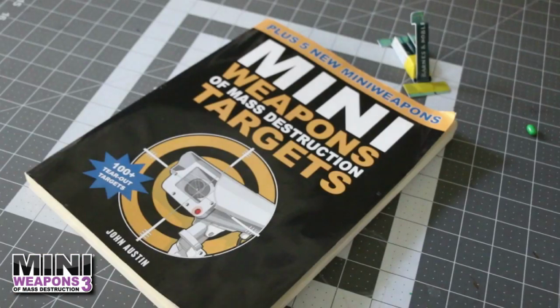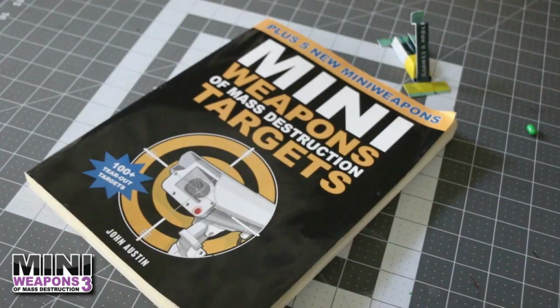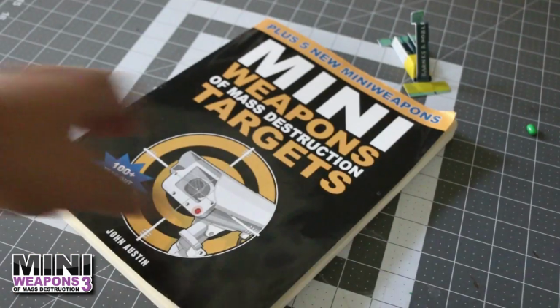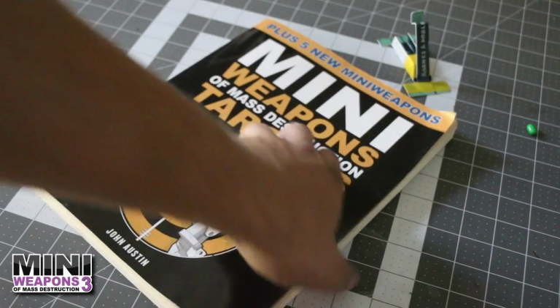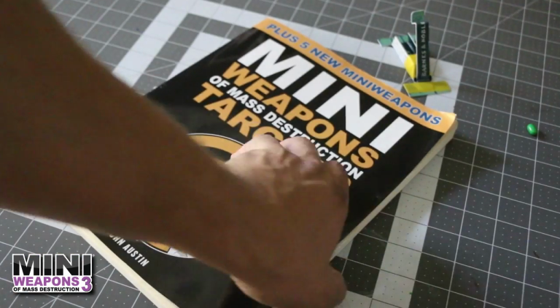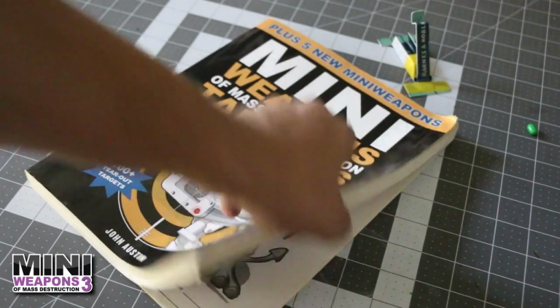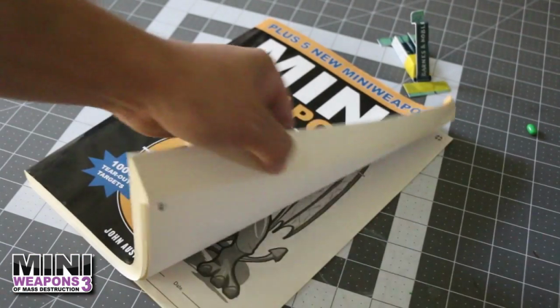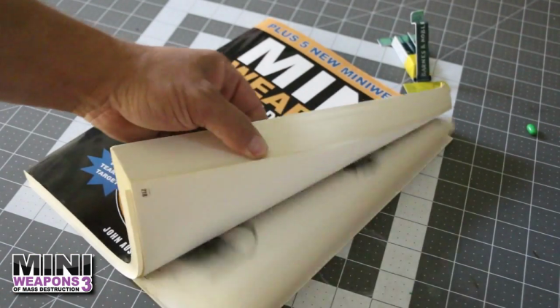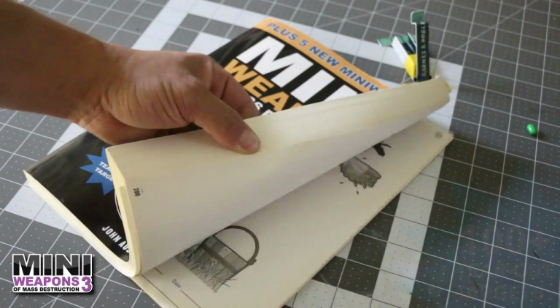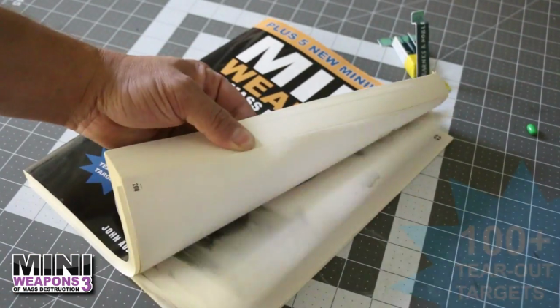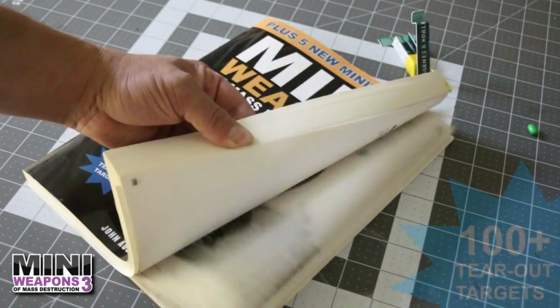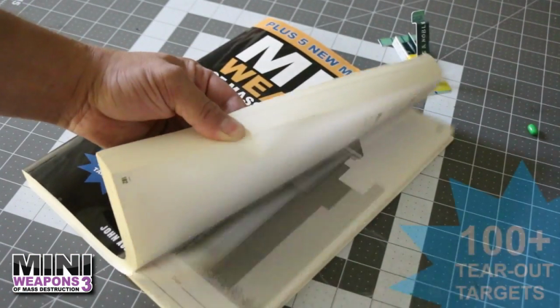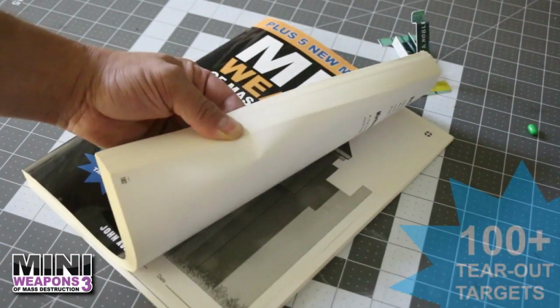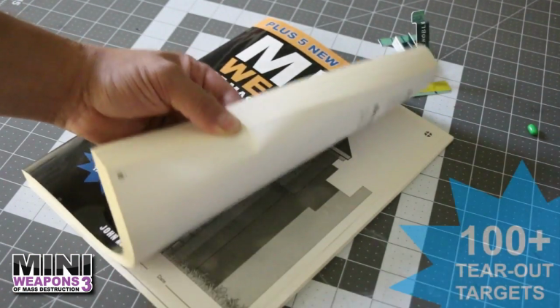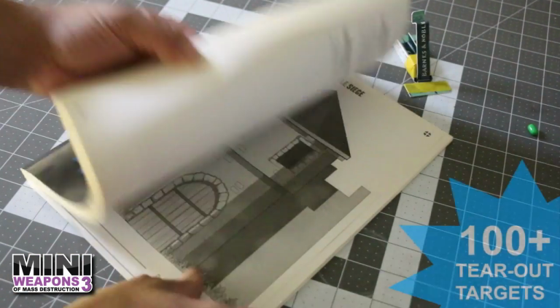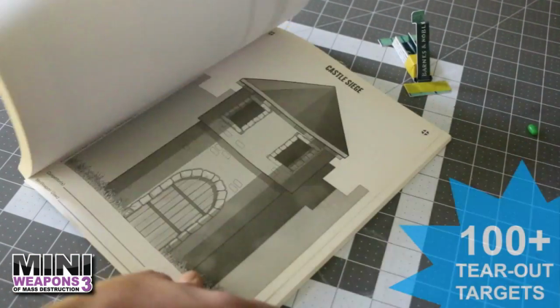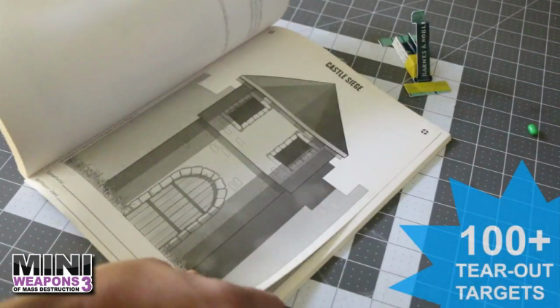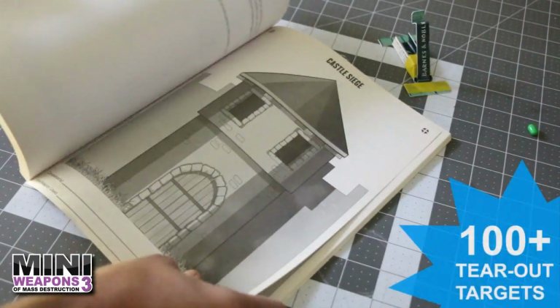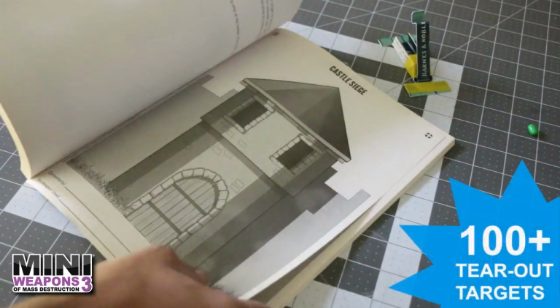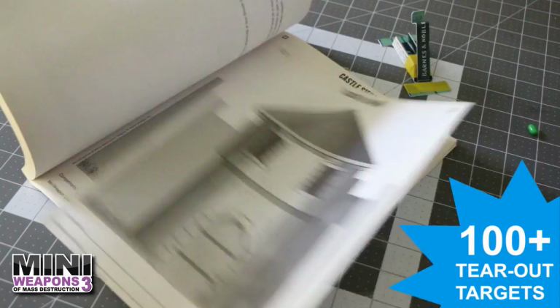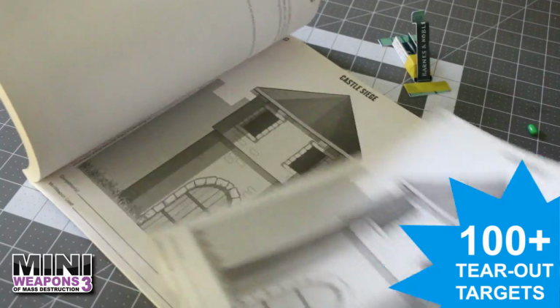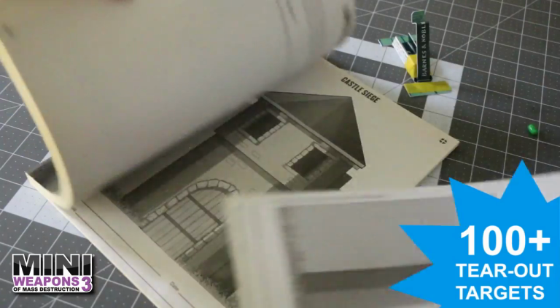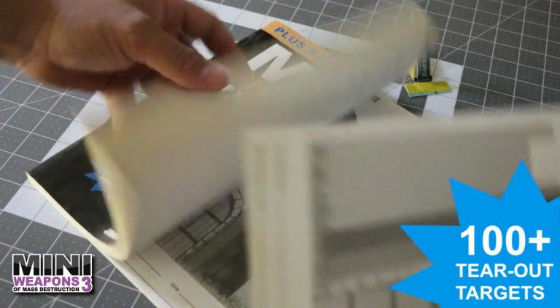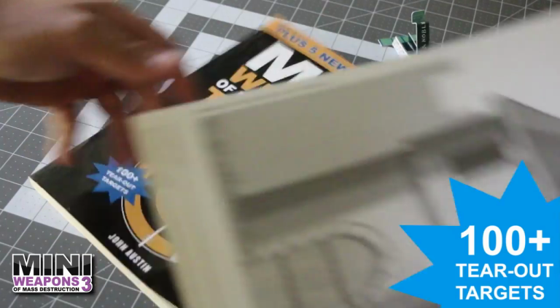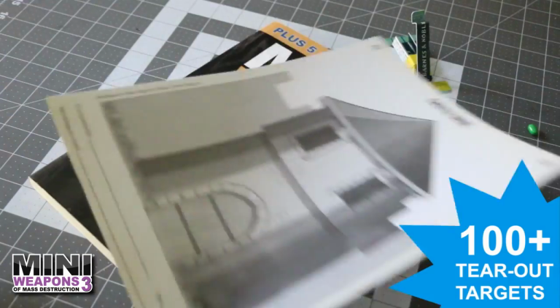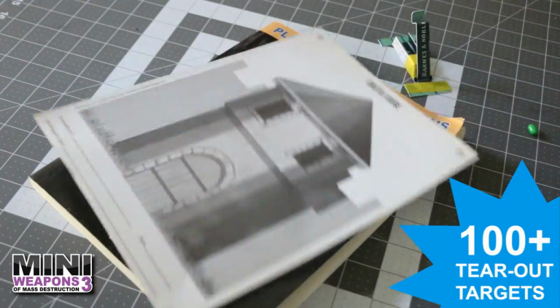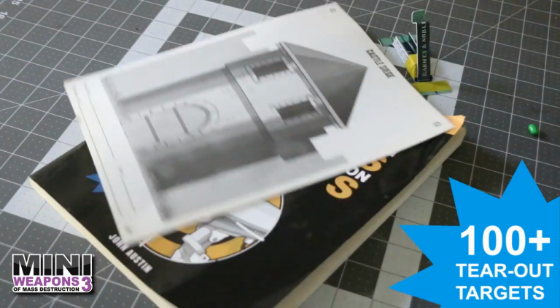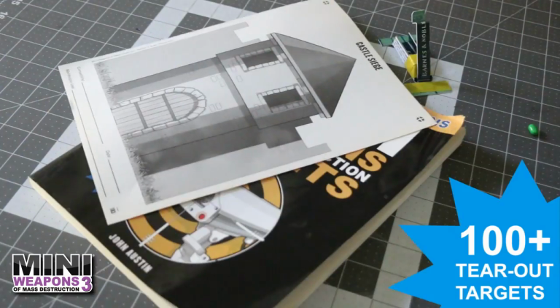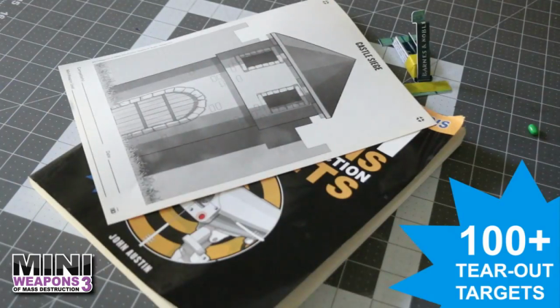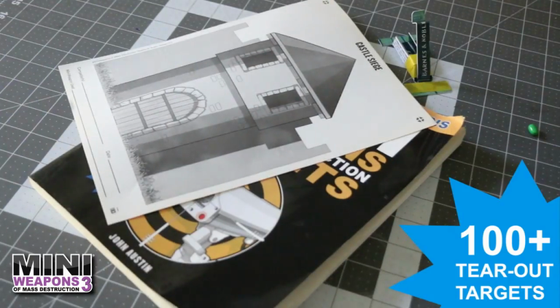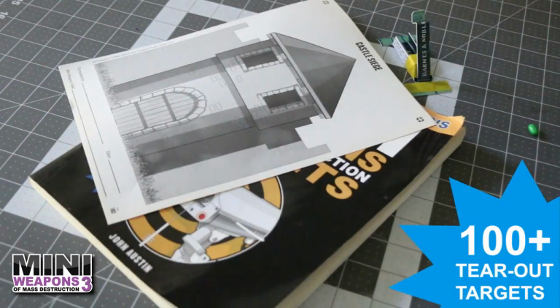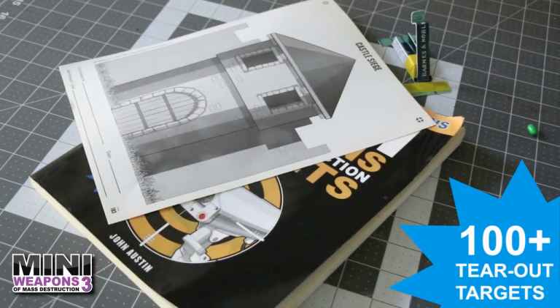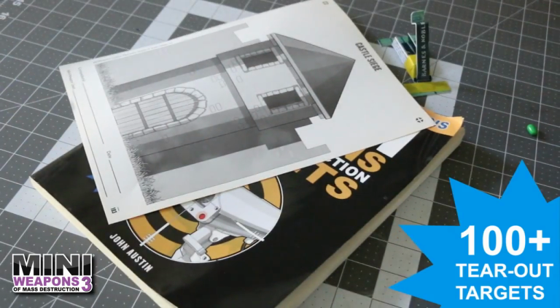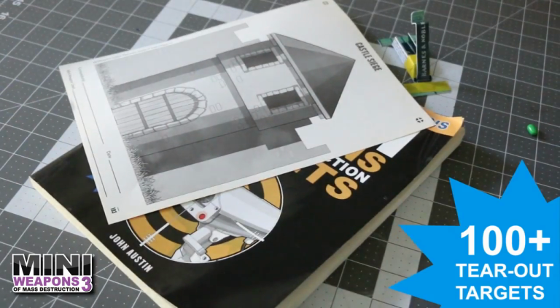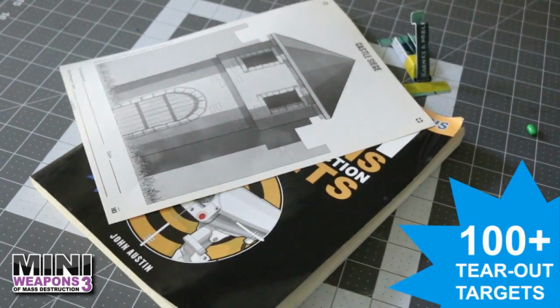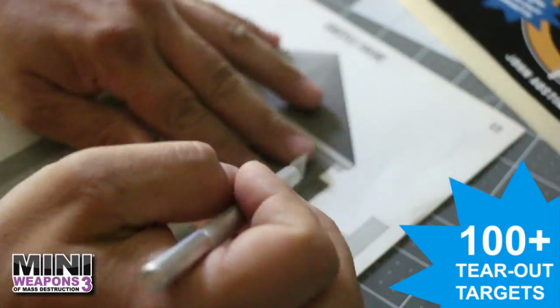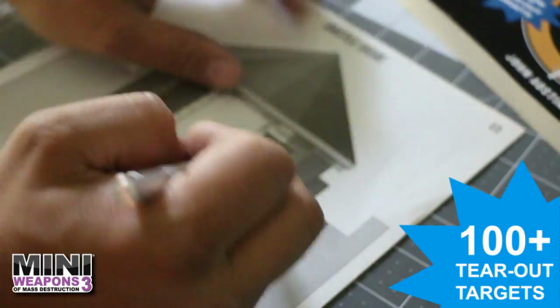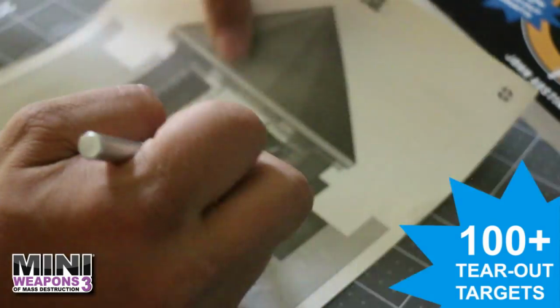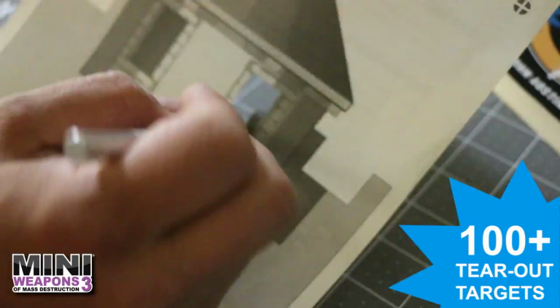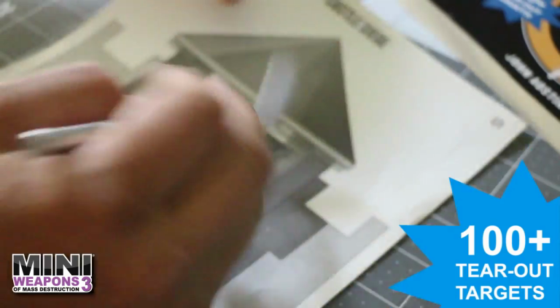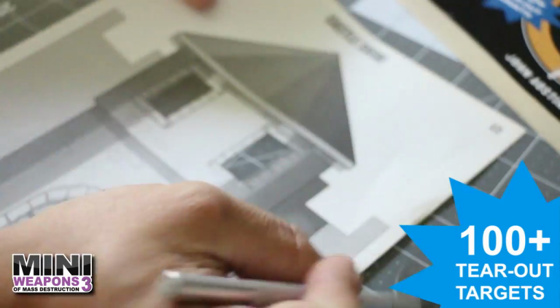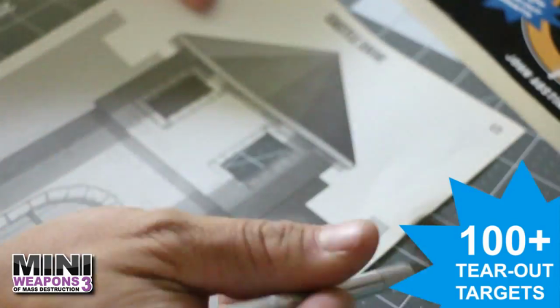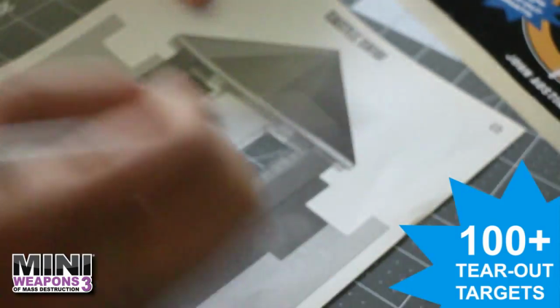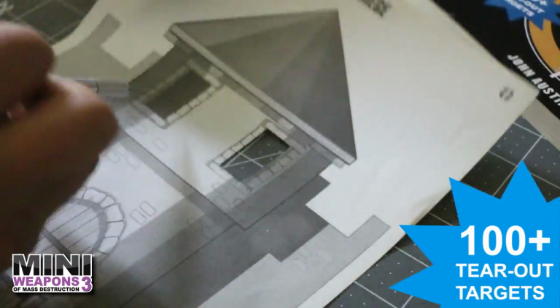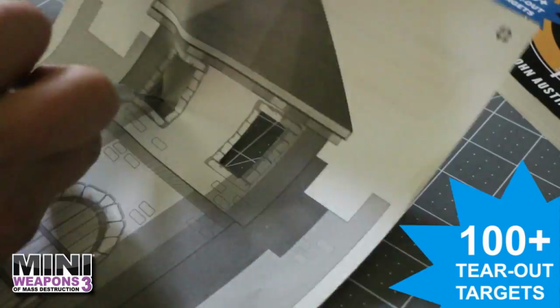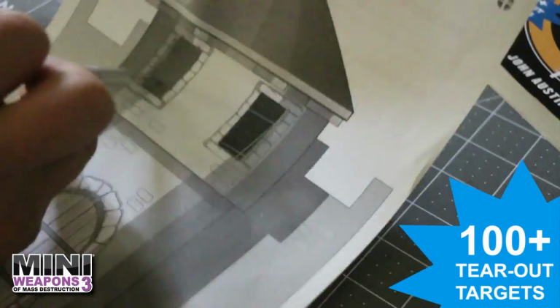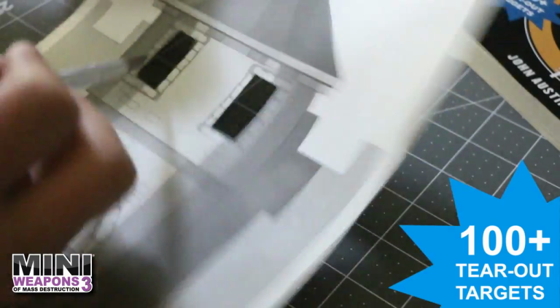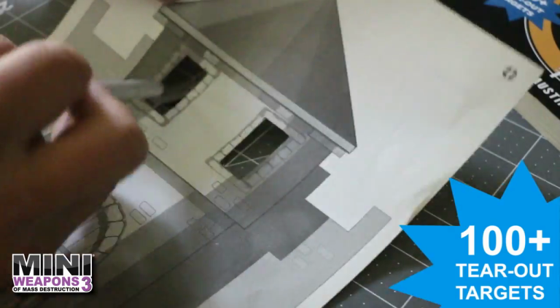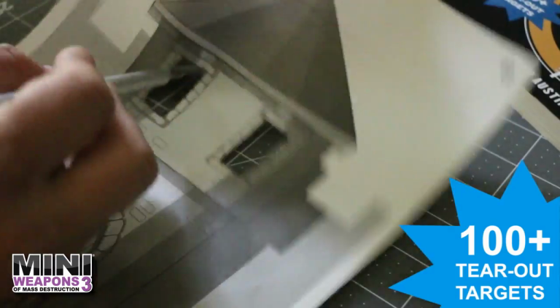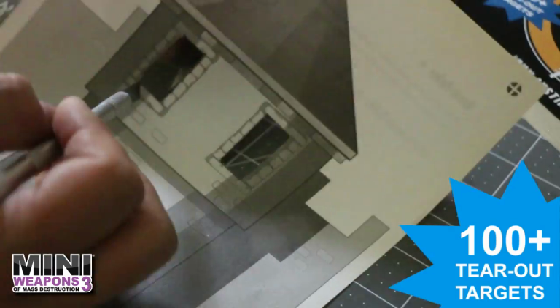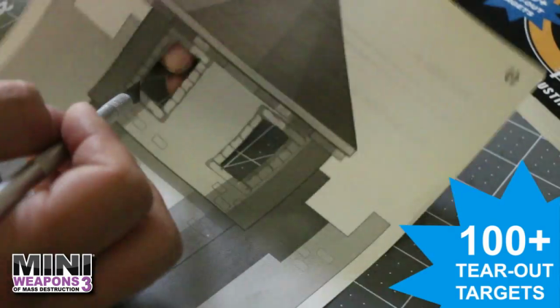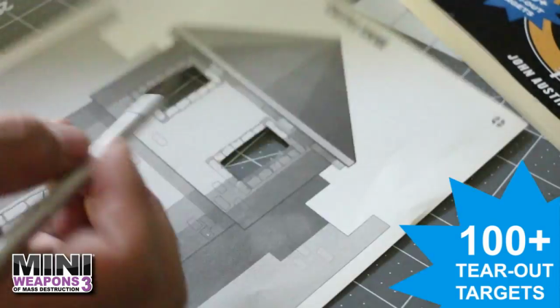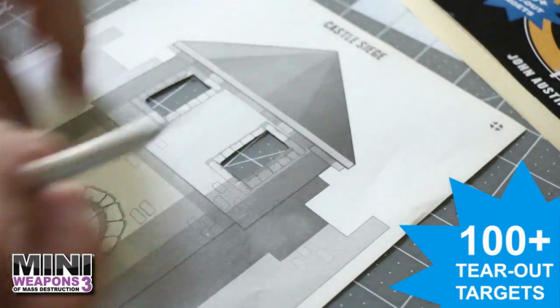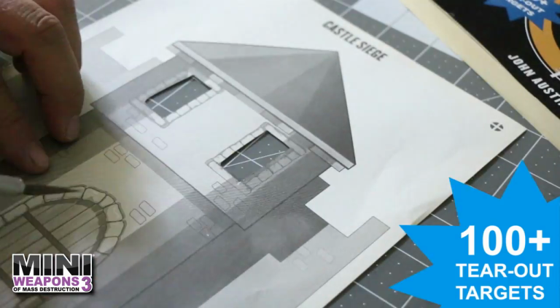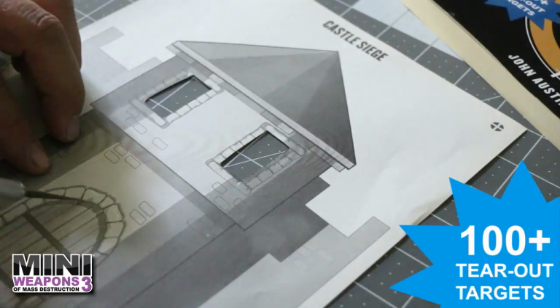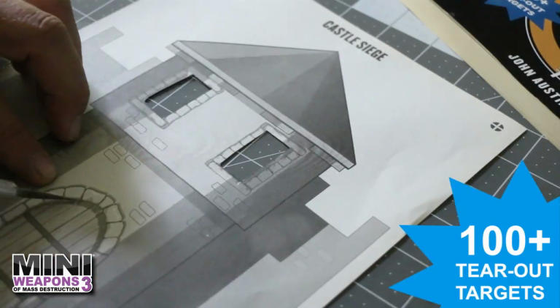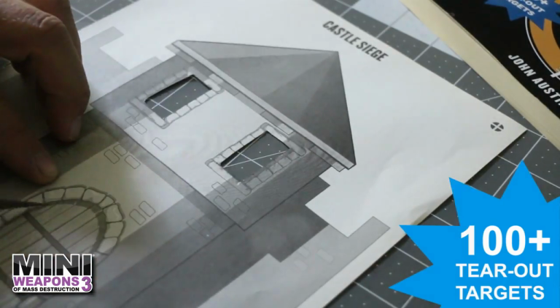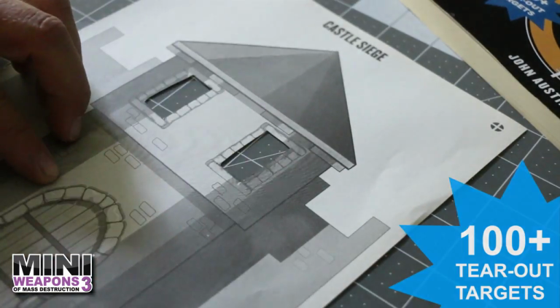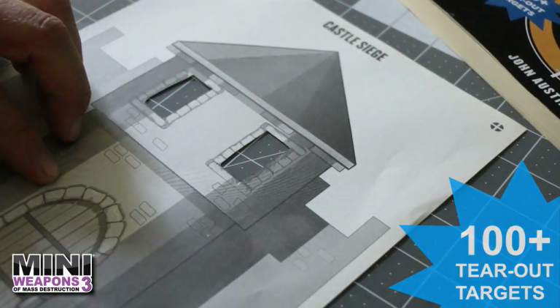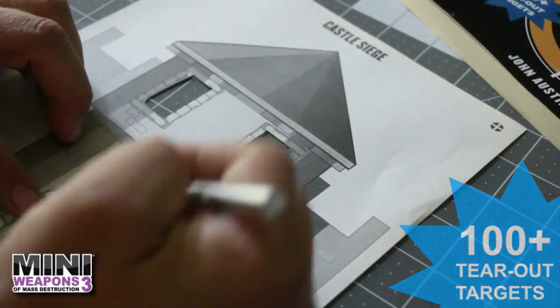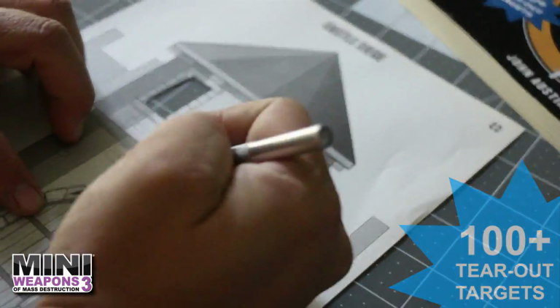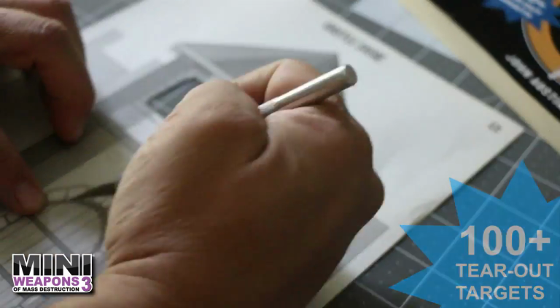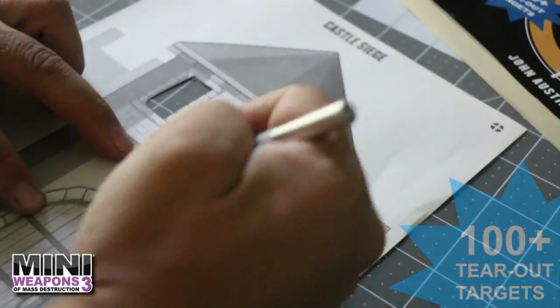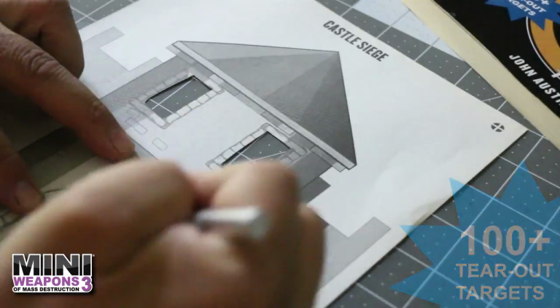Another great target is the castle from the target book. With some quick cuts and three folds, stand this castle up for some sweet candy practice.